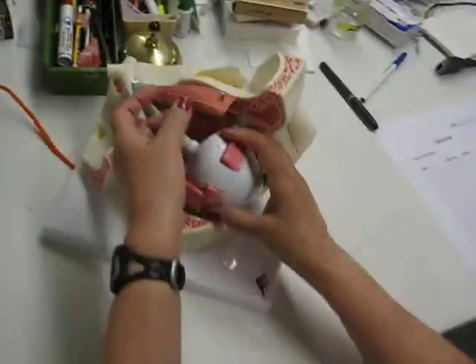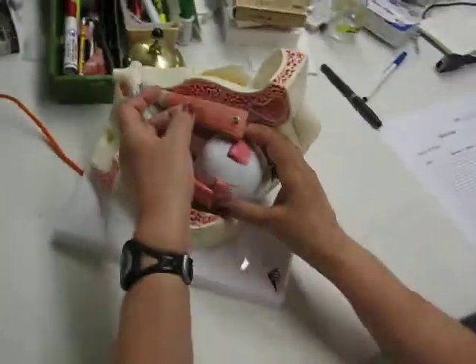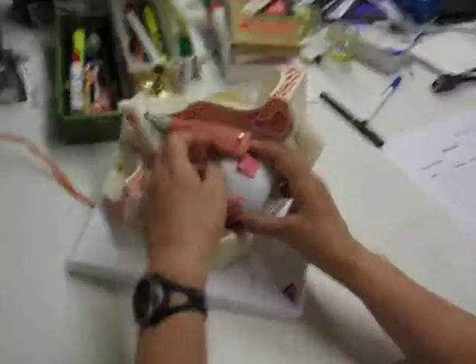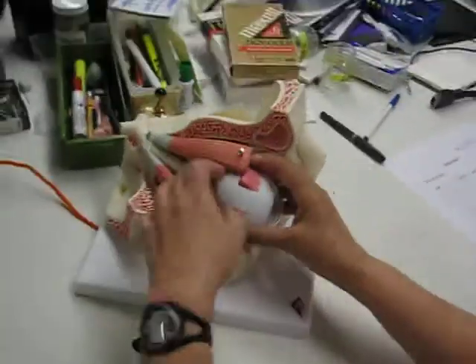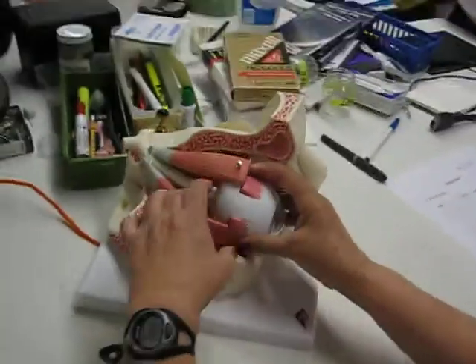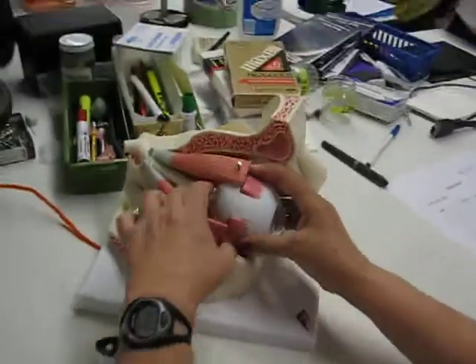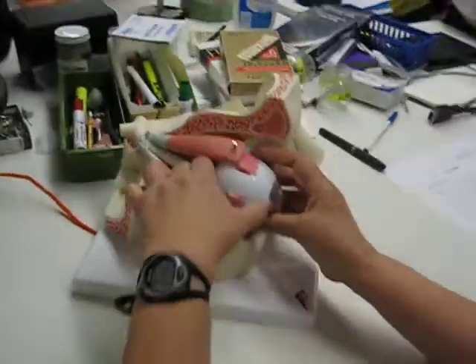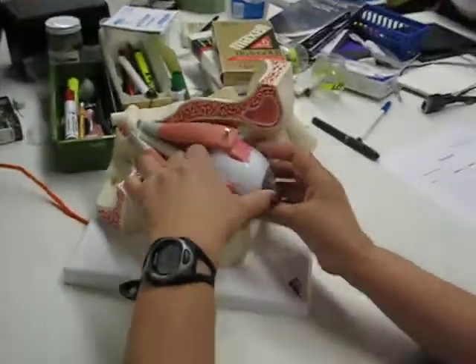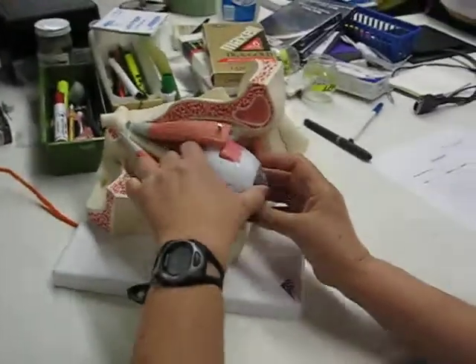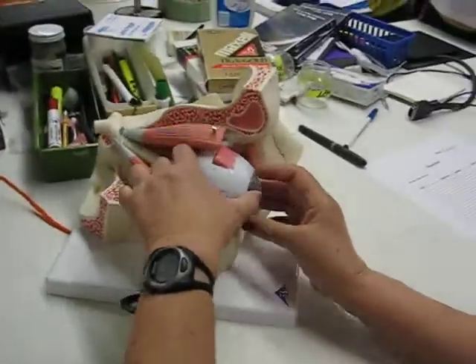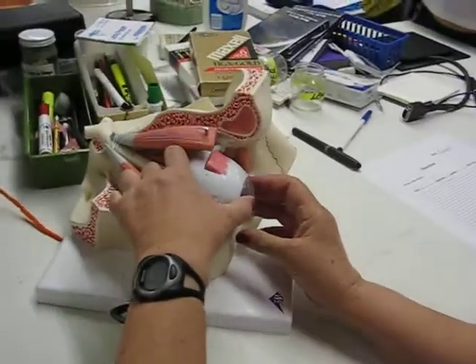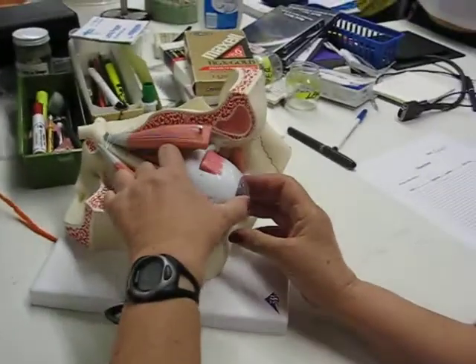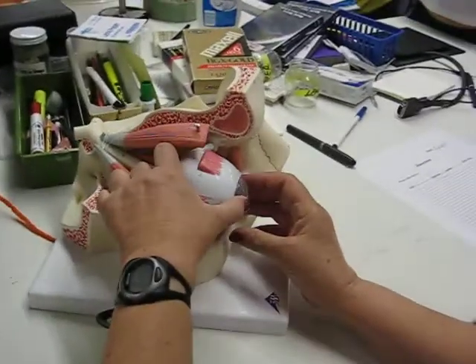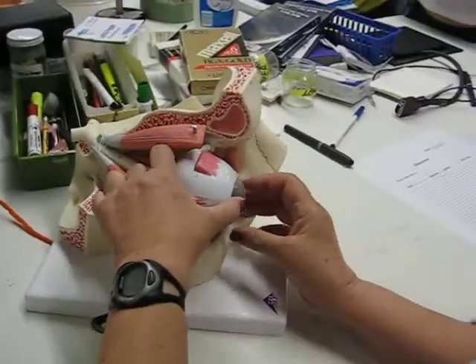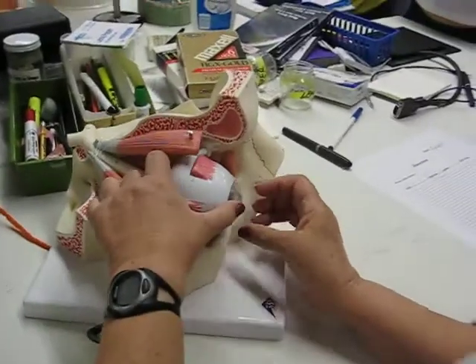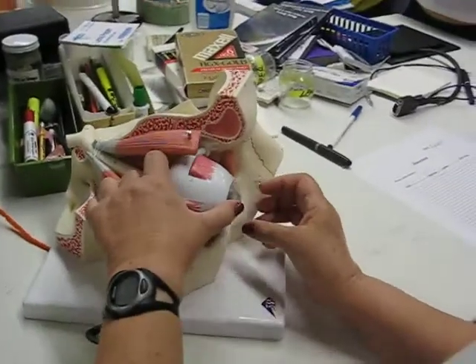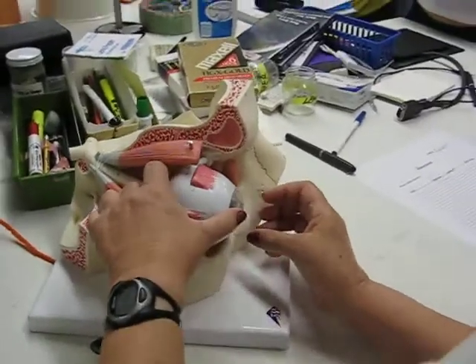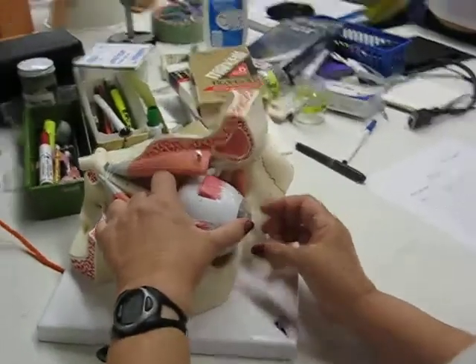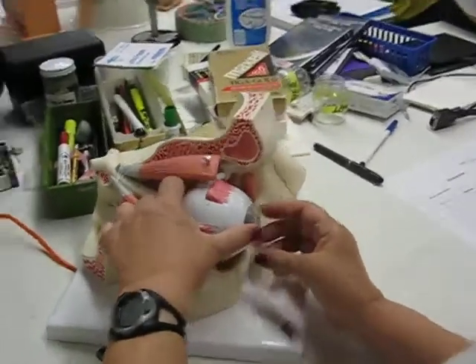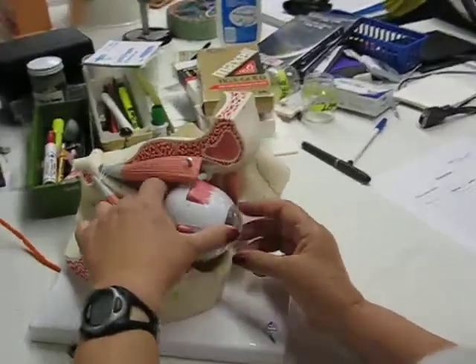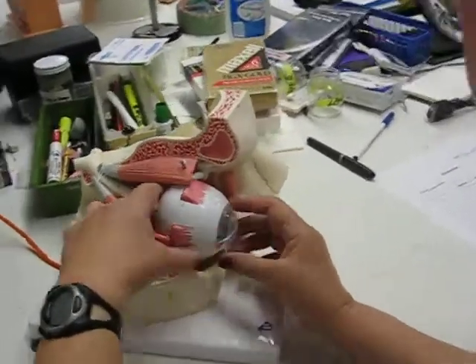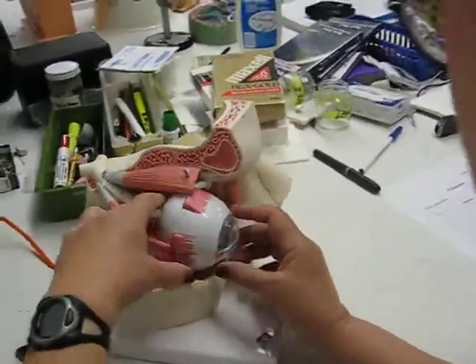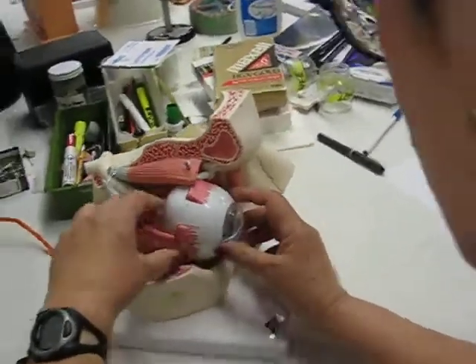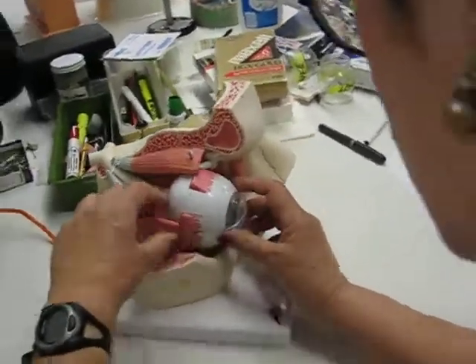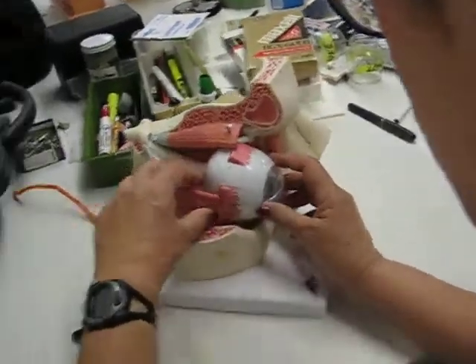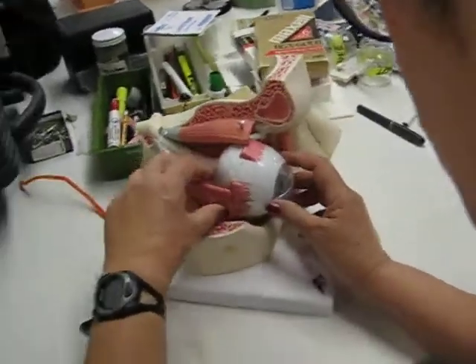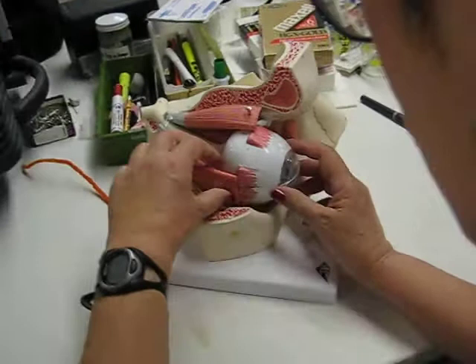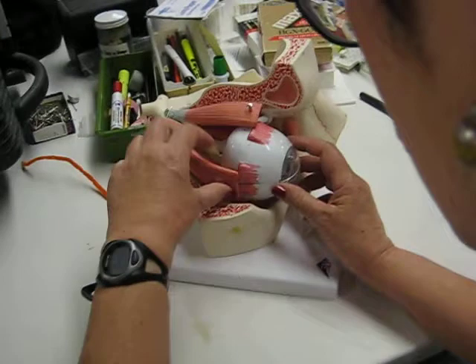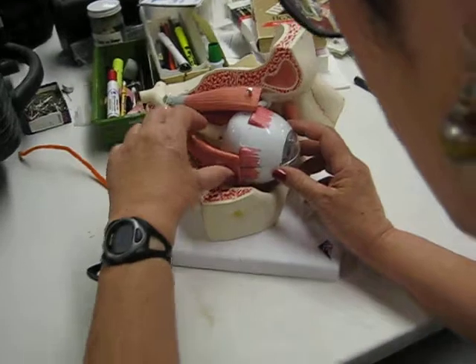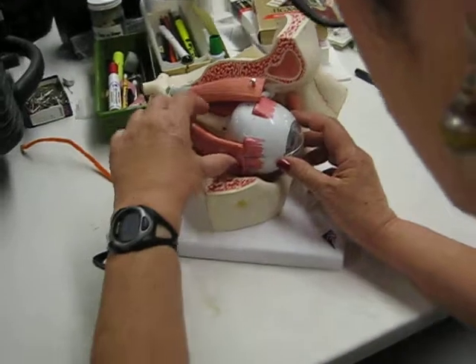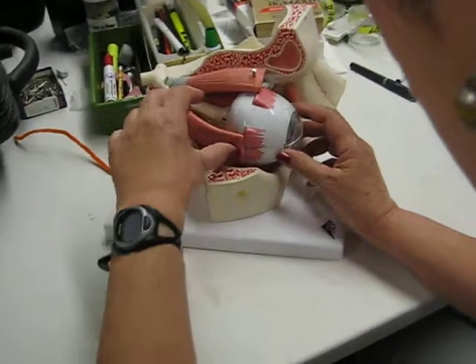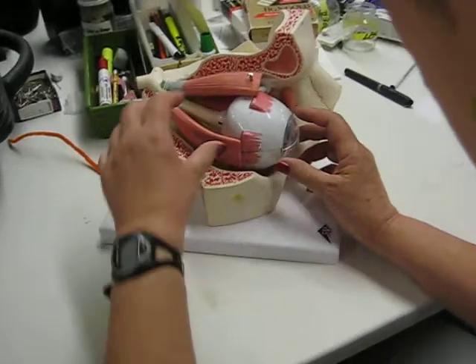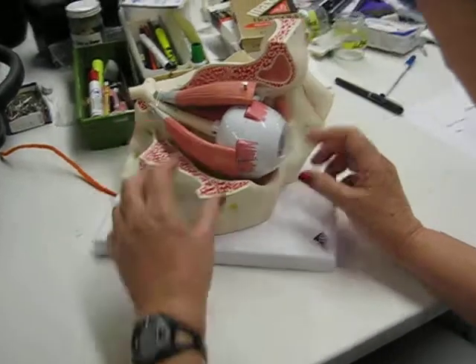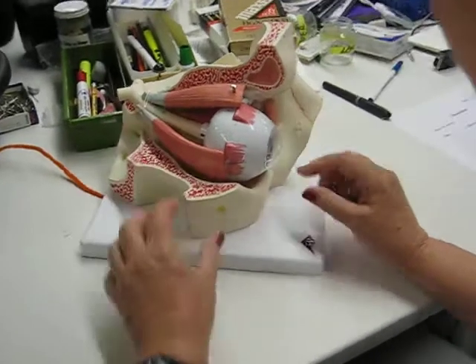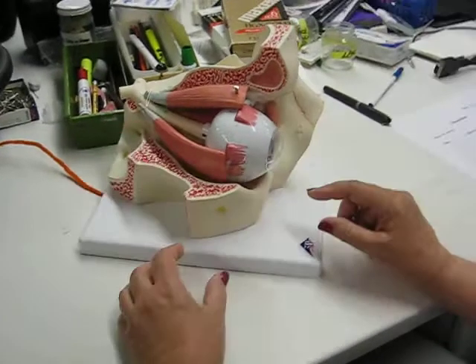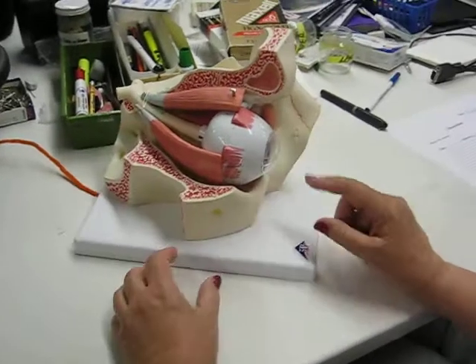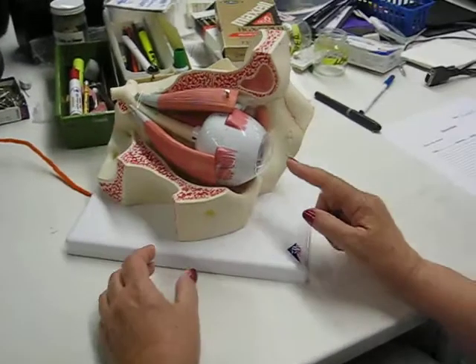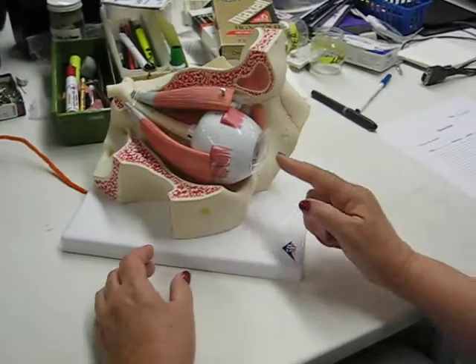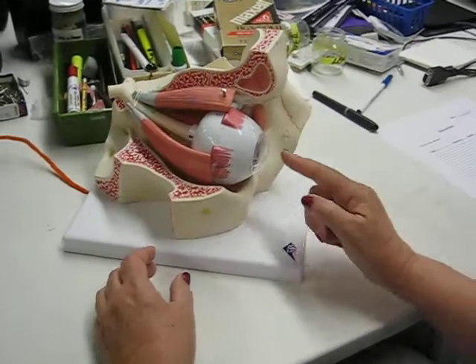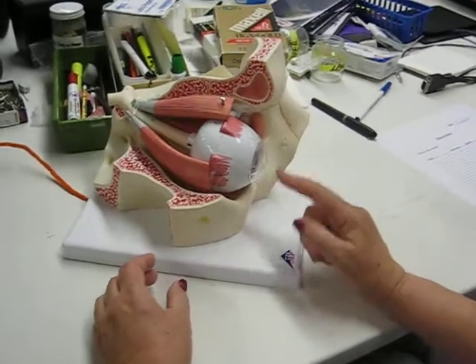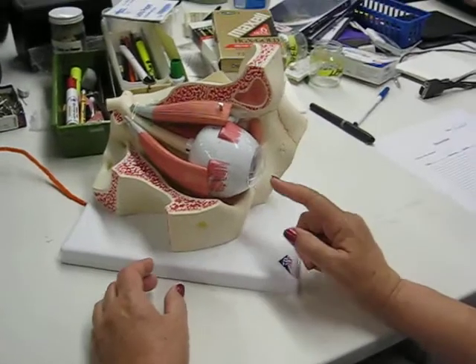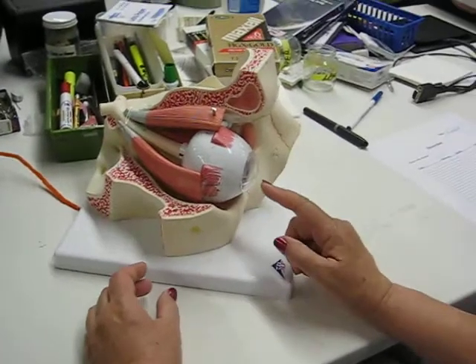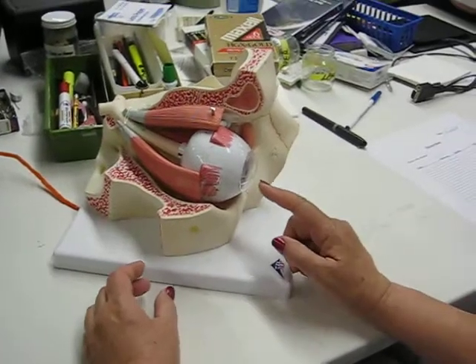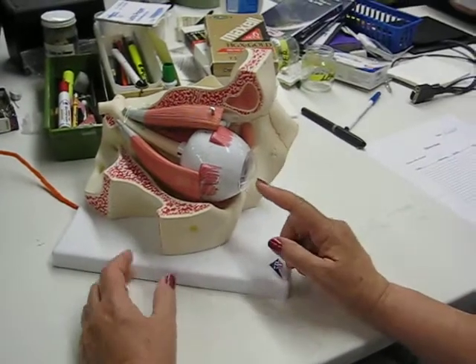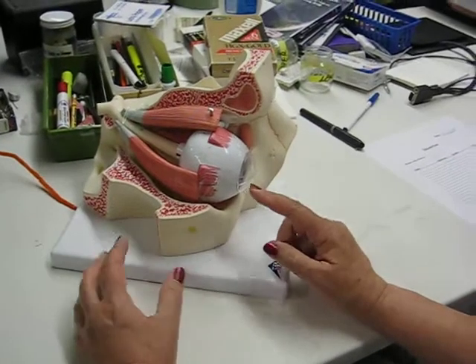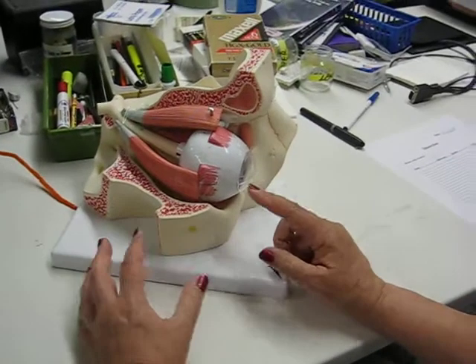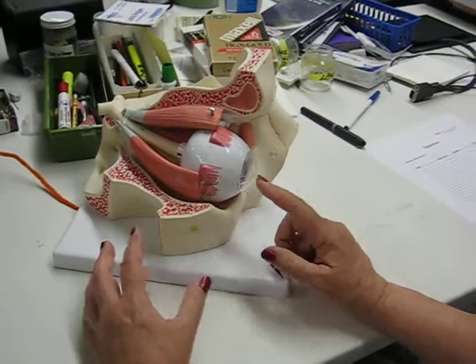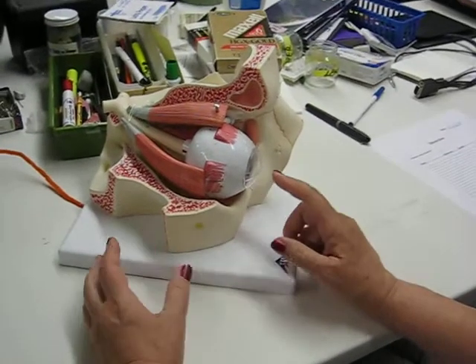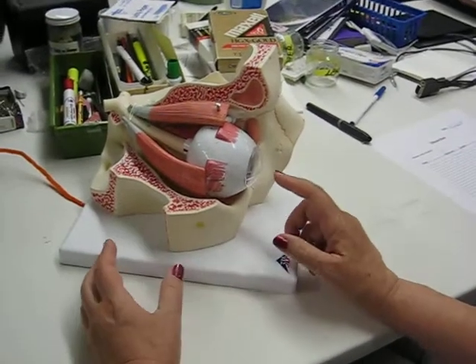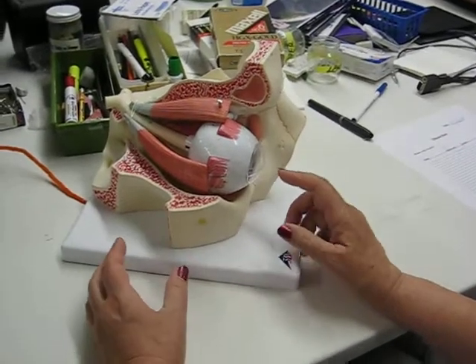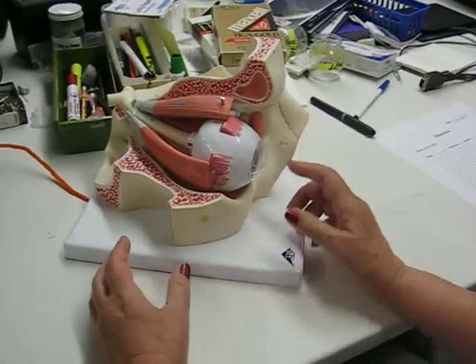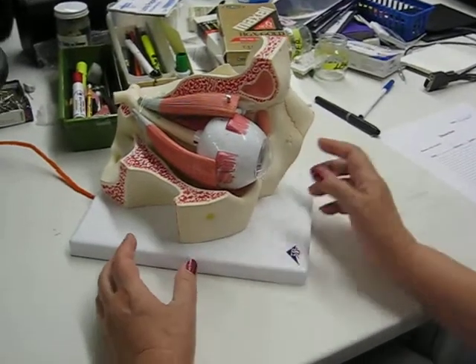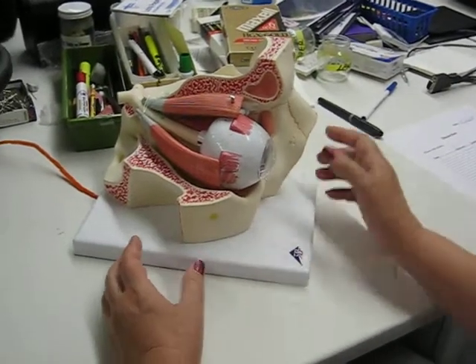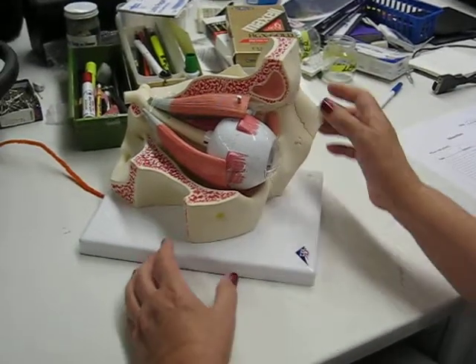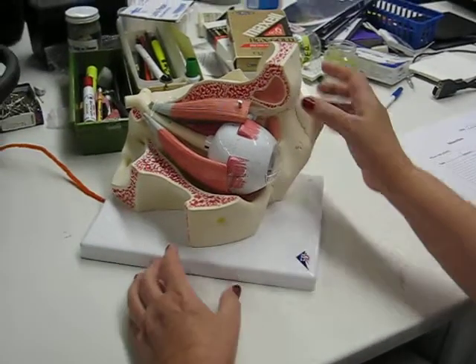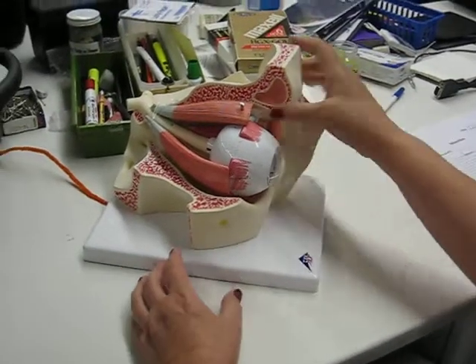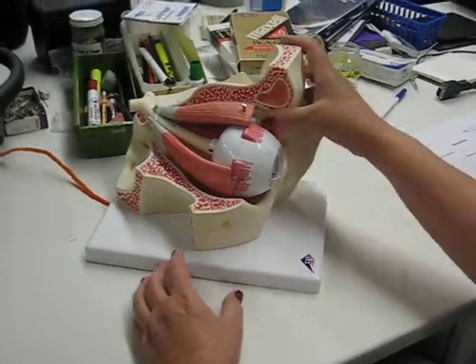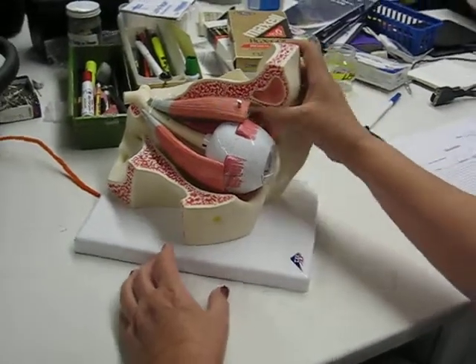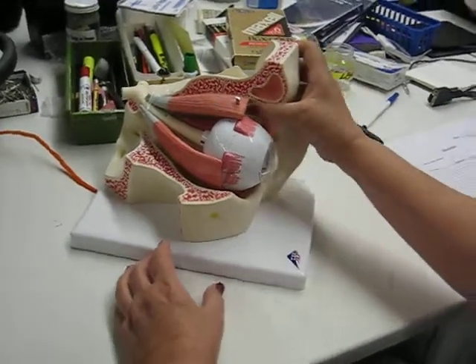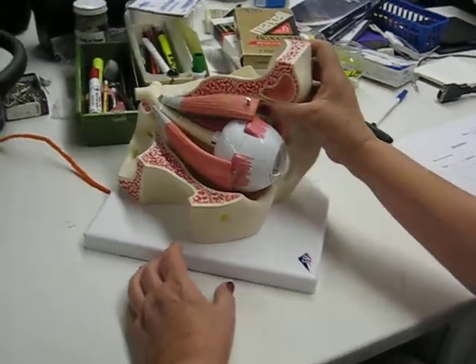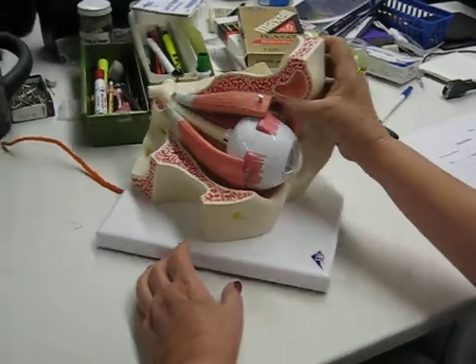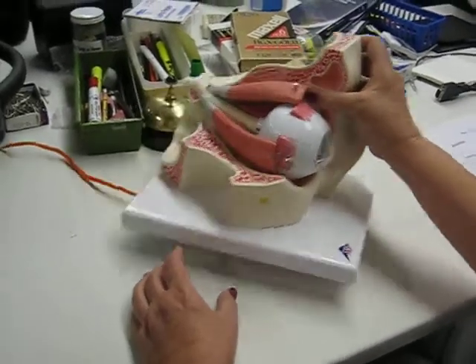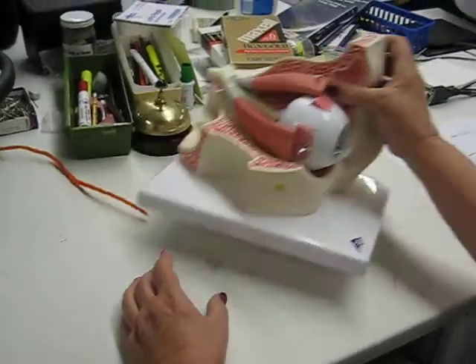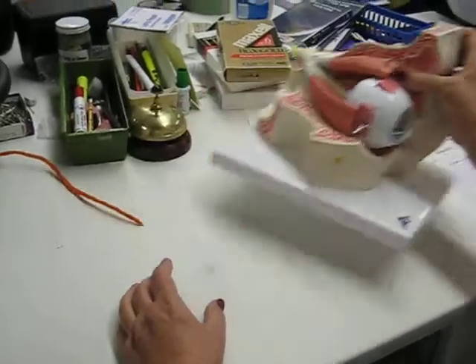There's a bigger model for the eye. I guess it's all glued and taped together. Do you want me to get the big one? Yeah, why don't we get the bigger one?